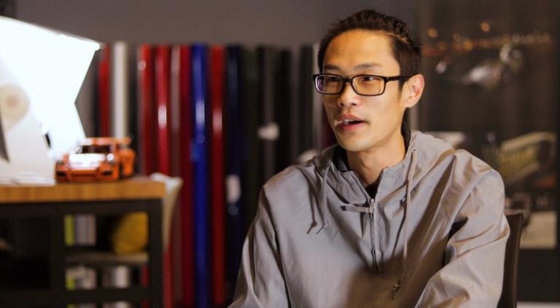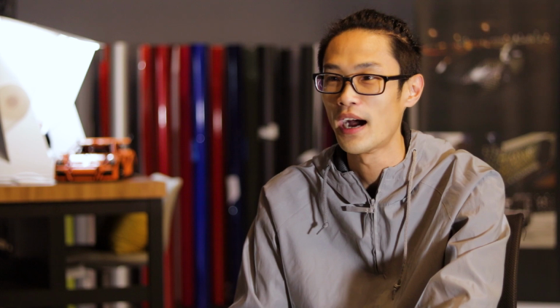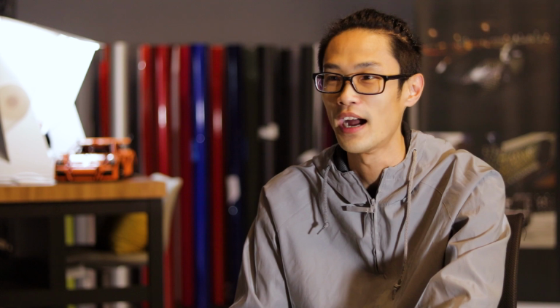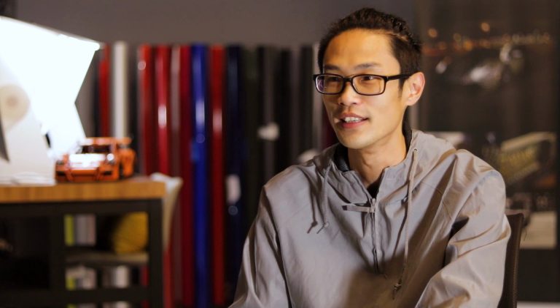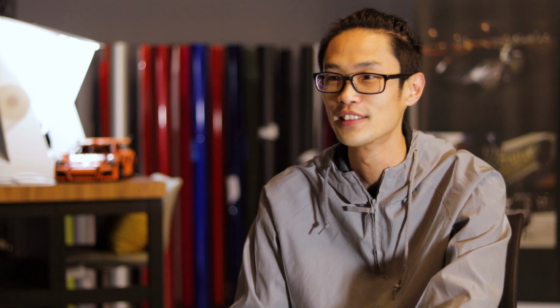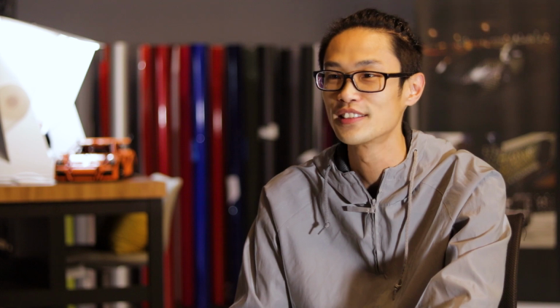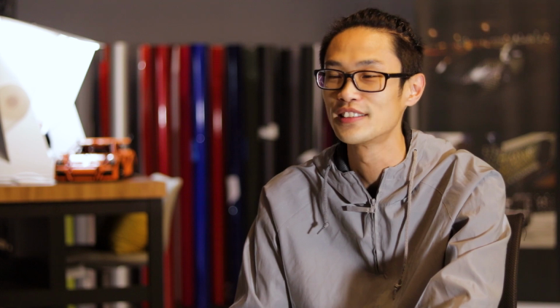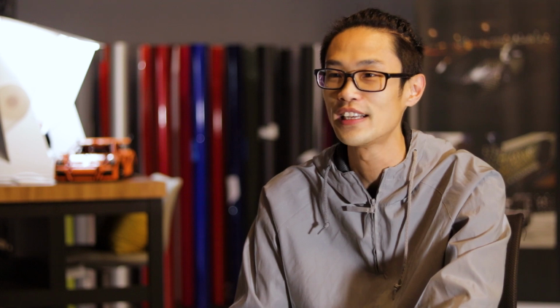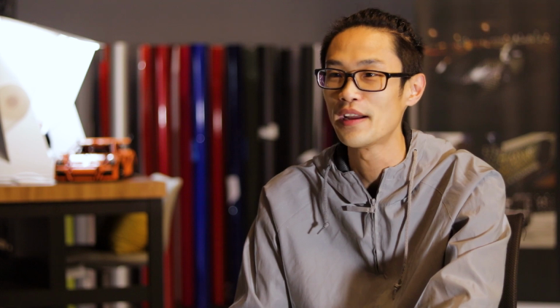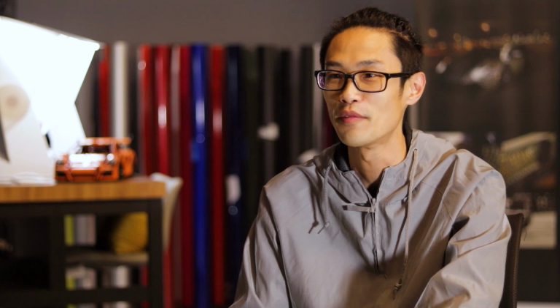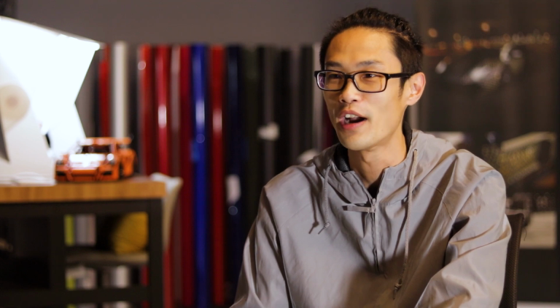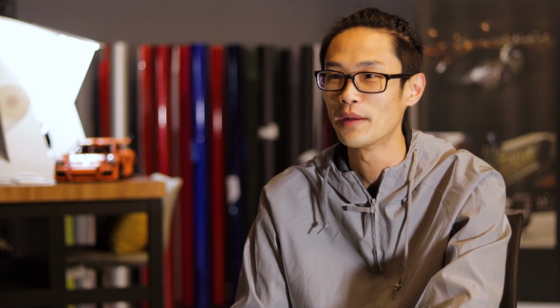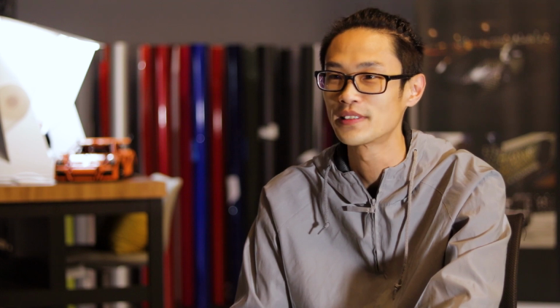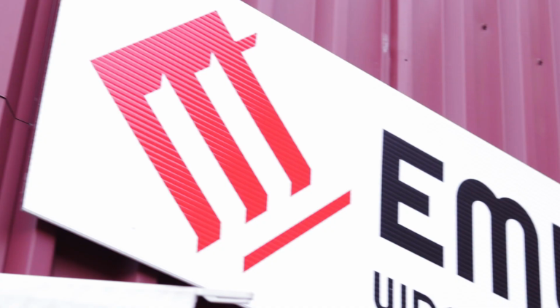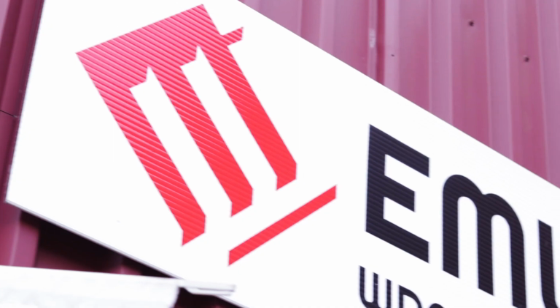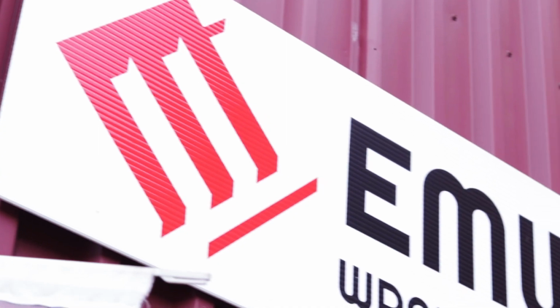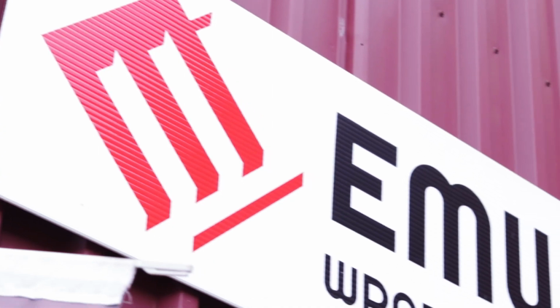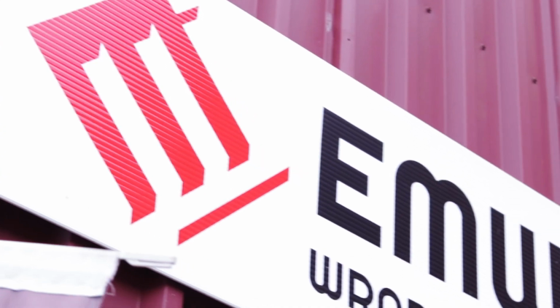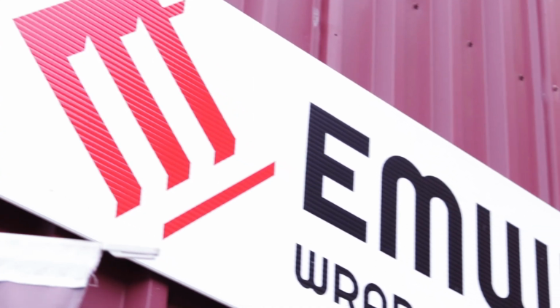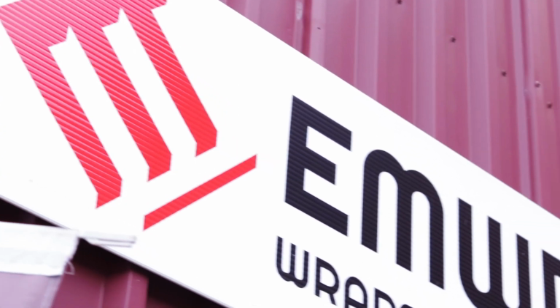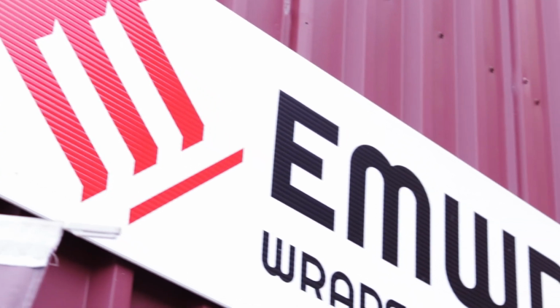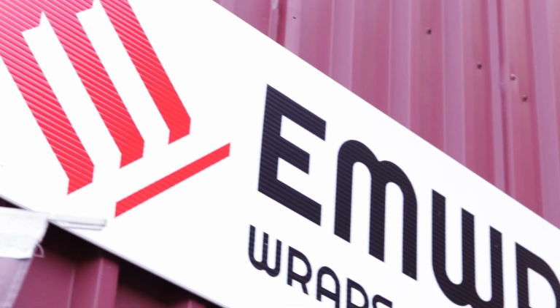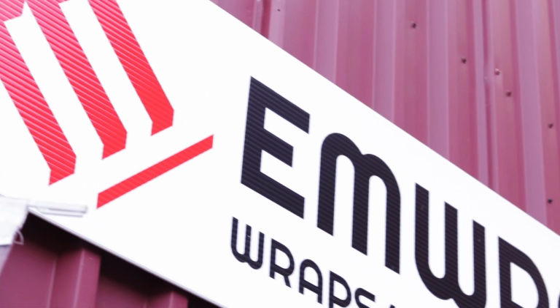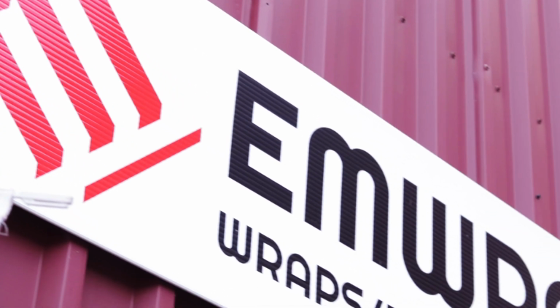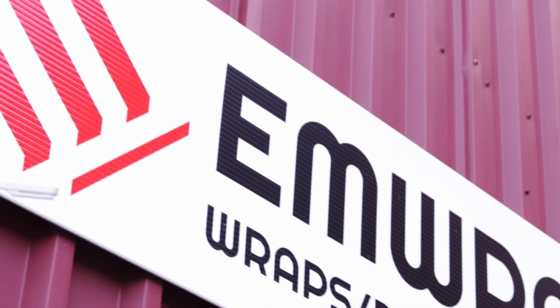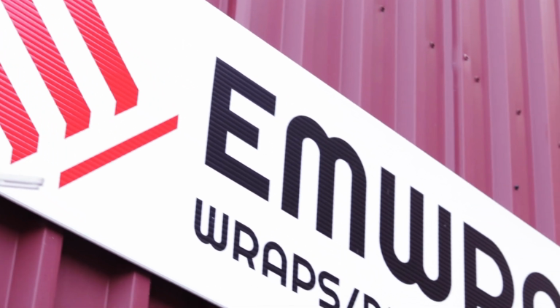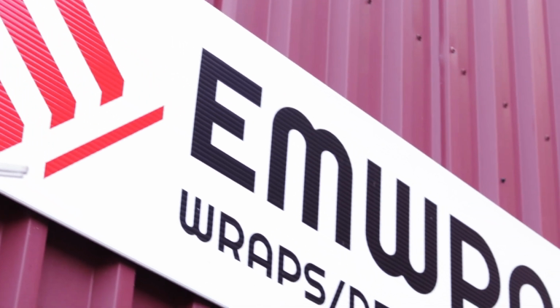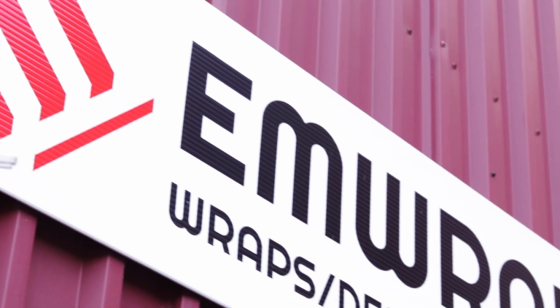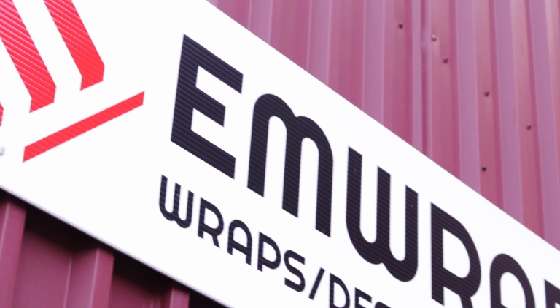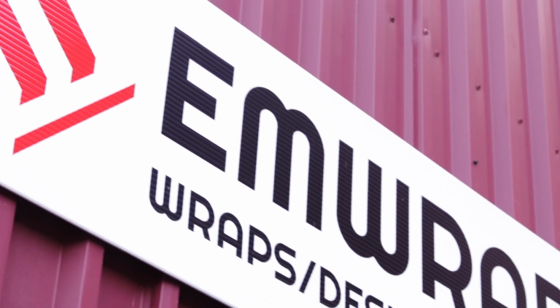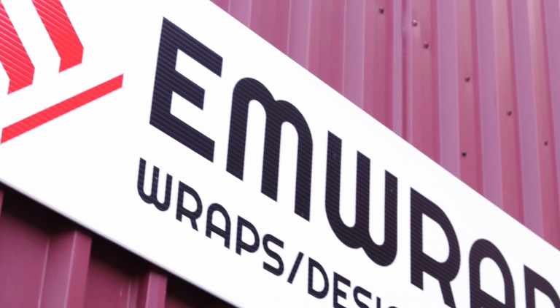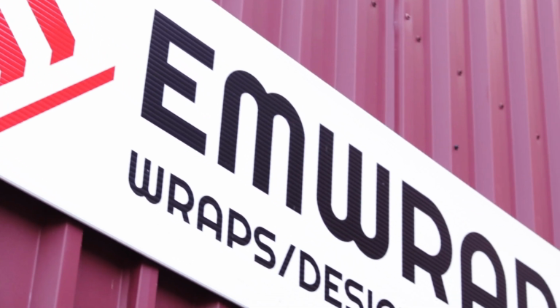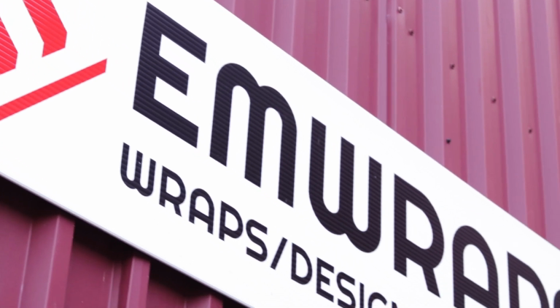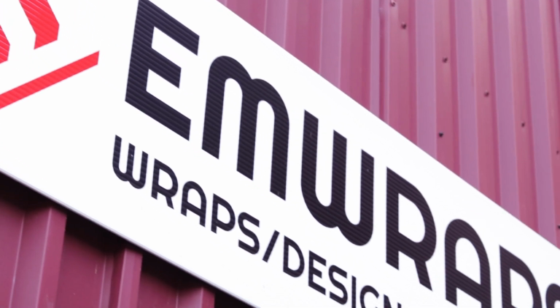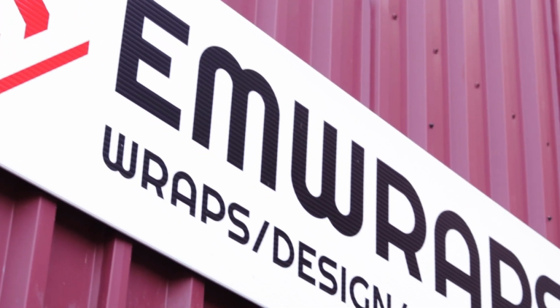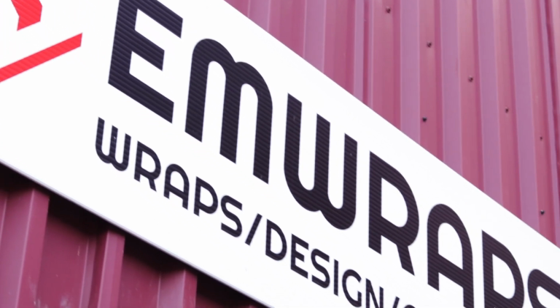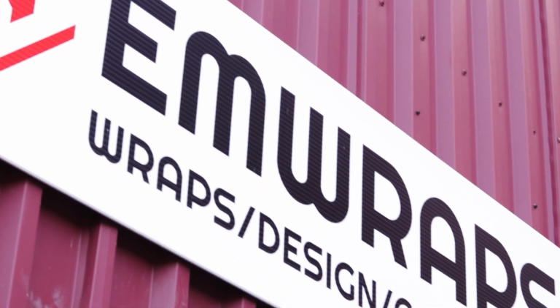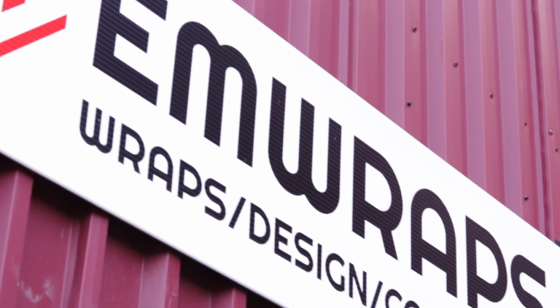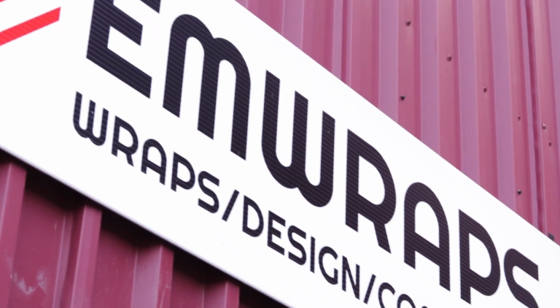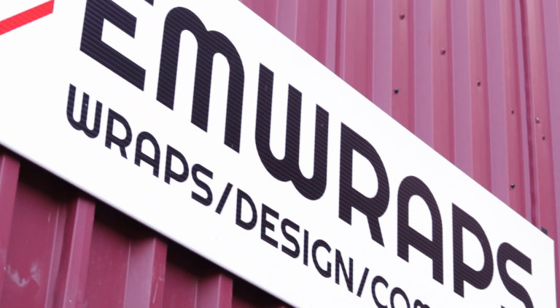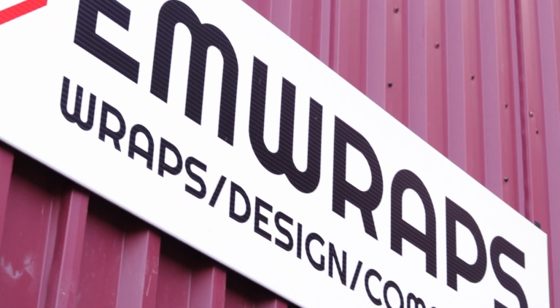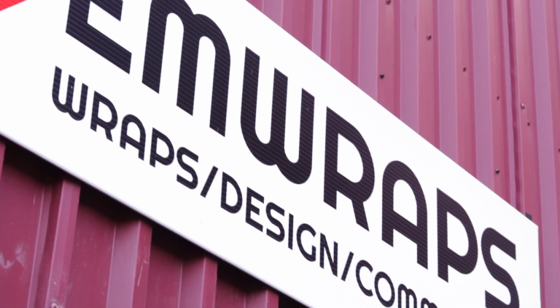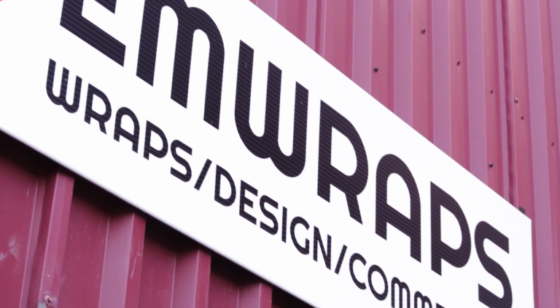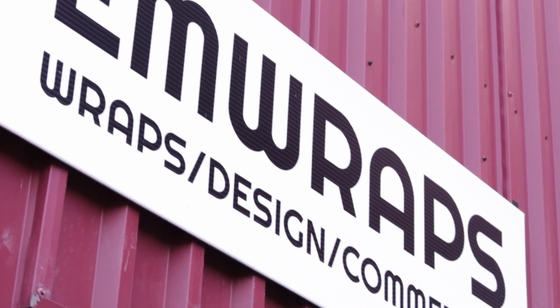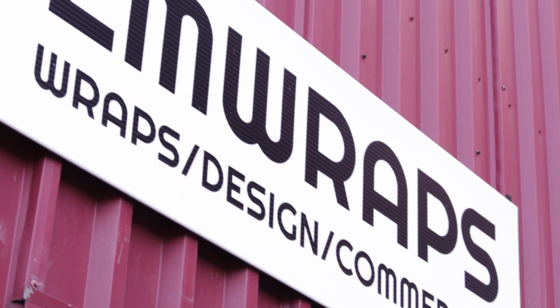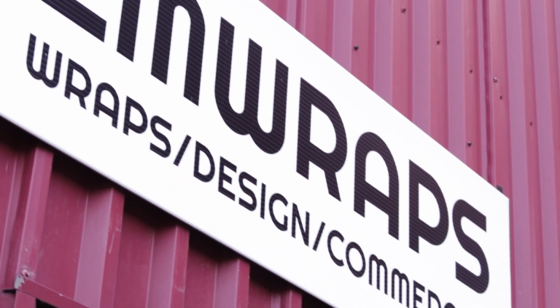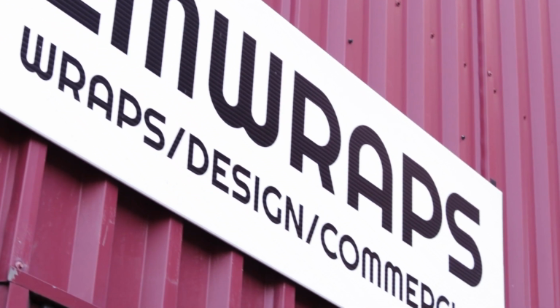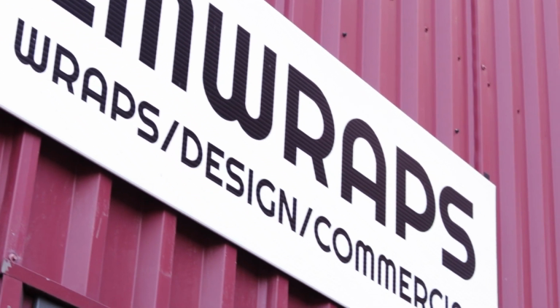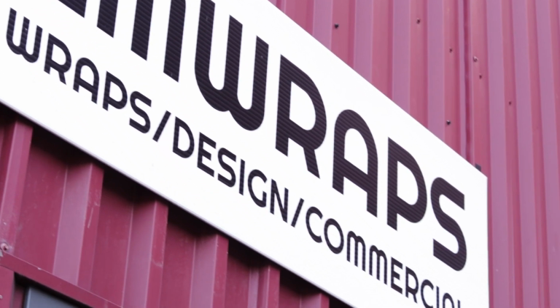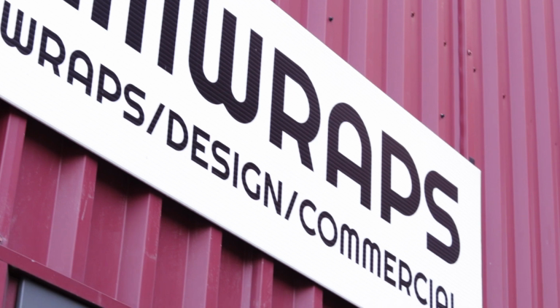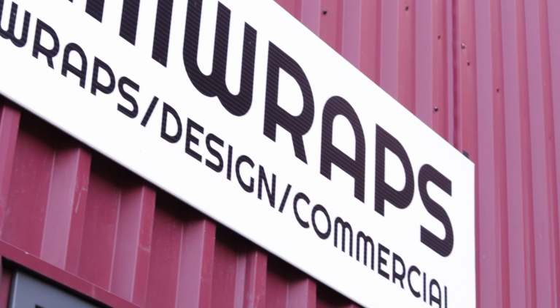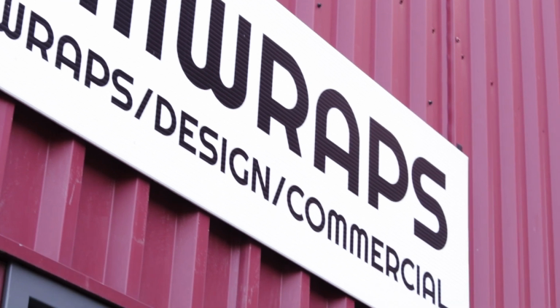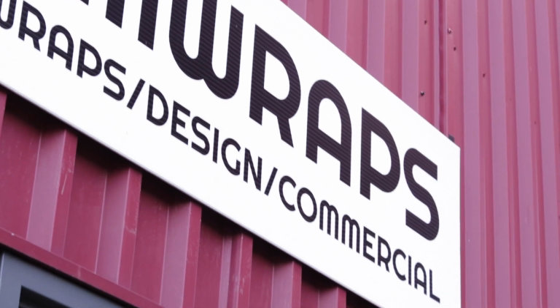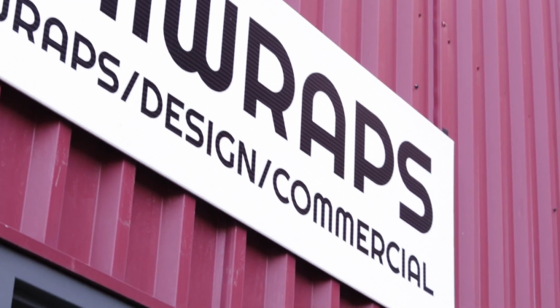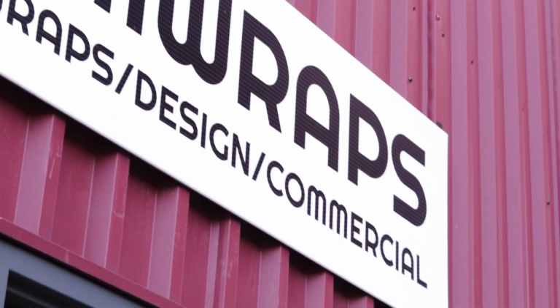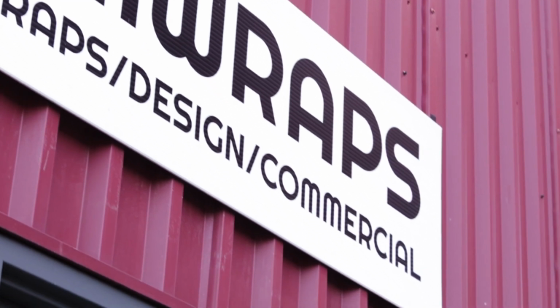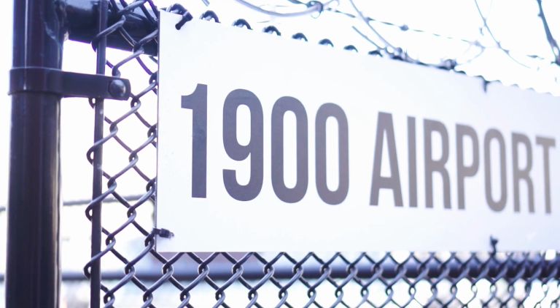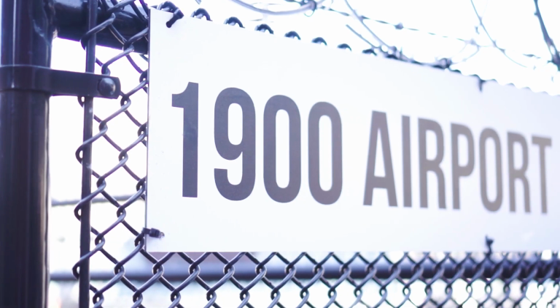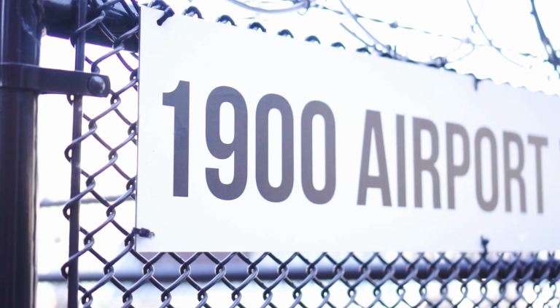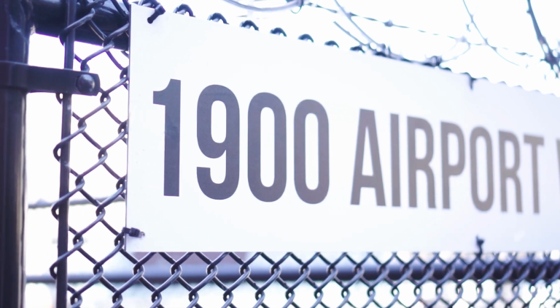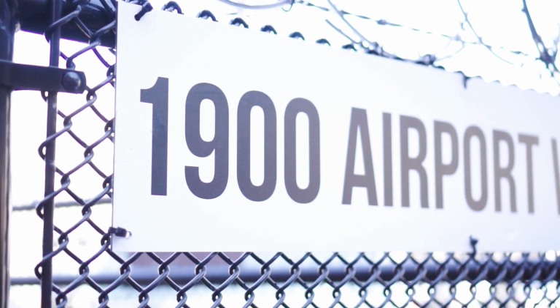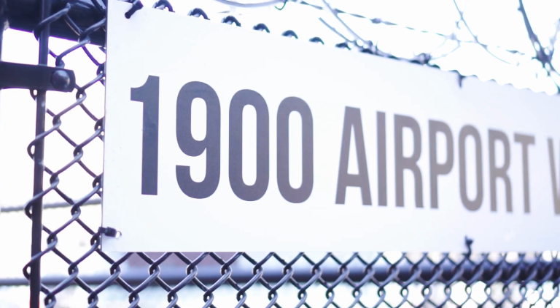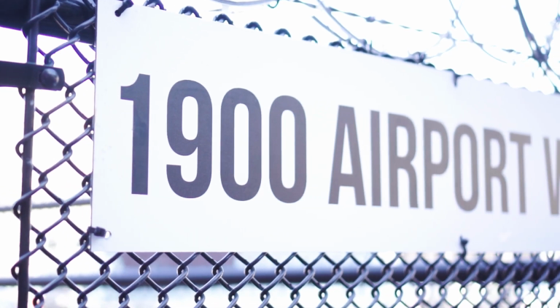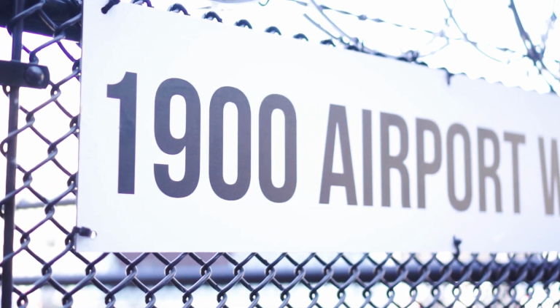Hi, this is EM Reps, and today we are going to rep the Phantom 2015 EWB extended version.